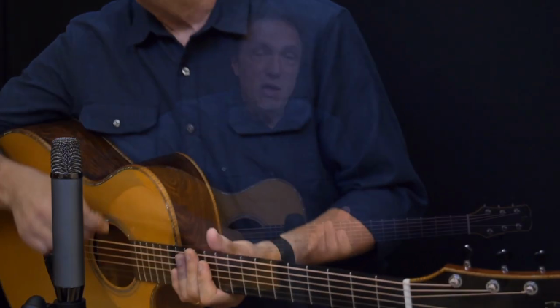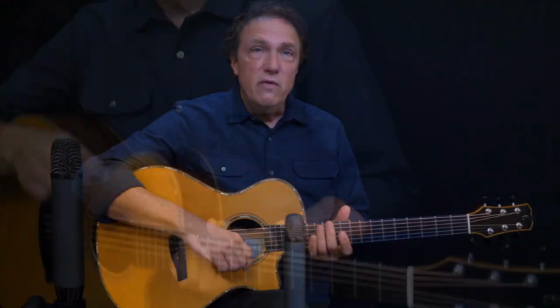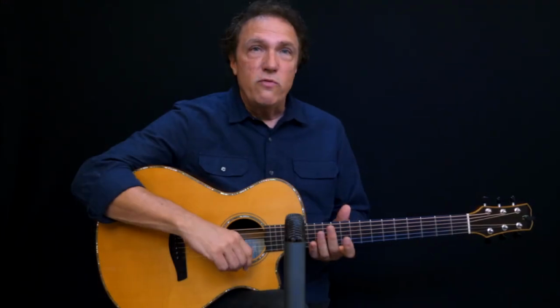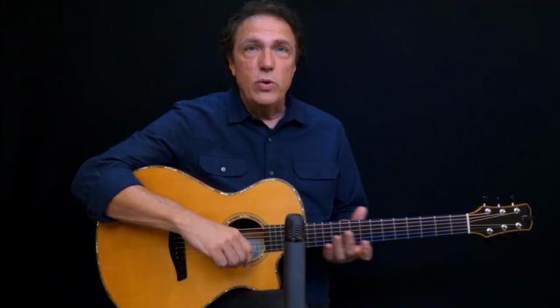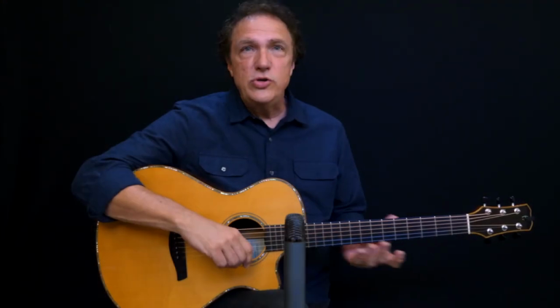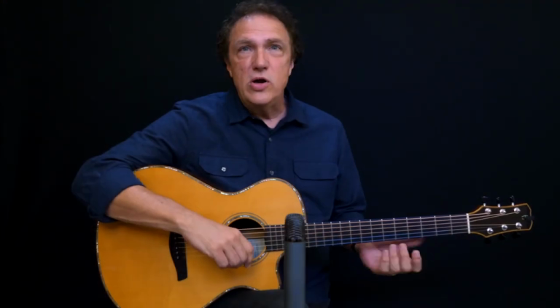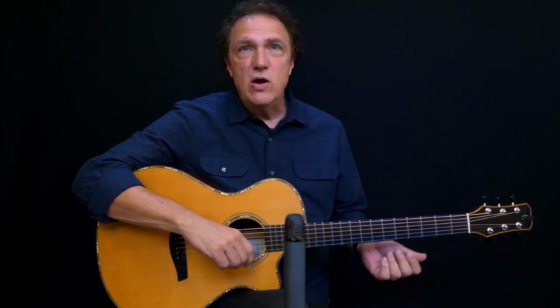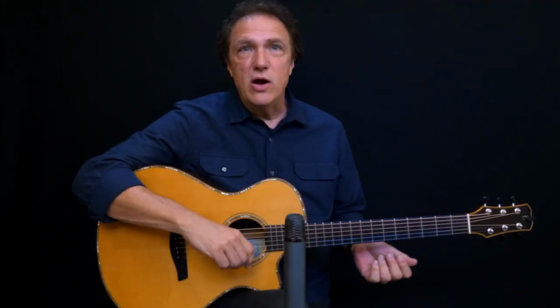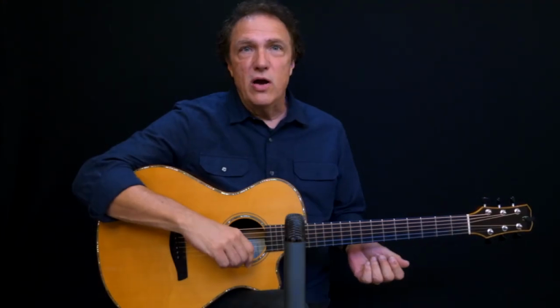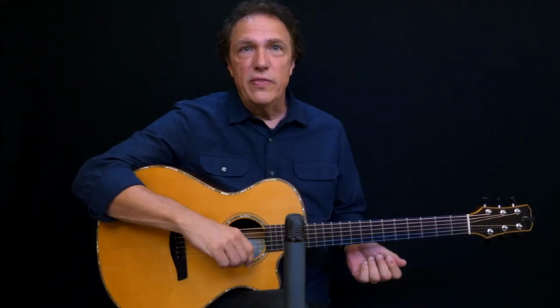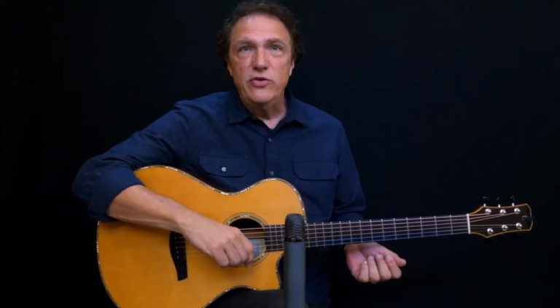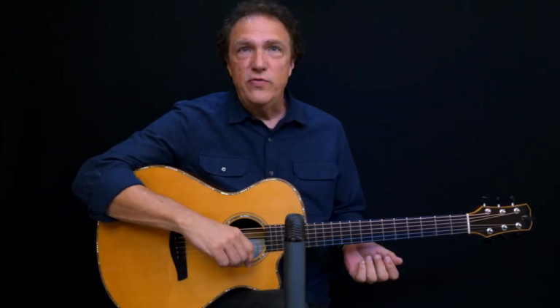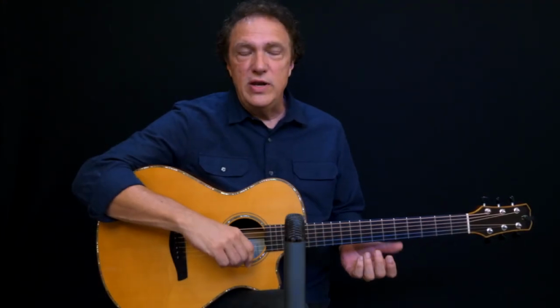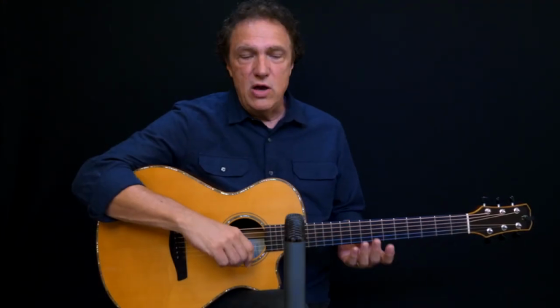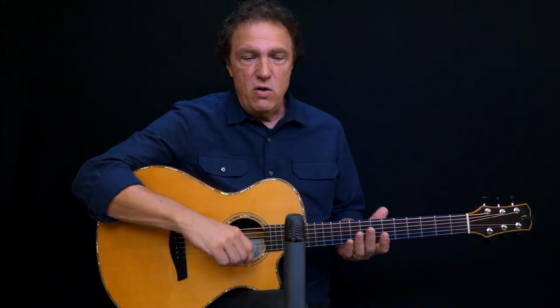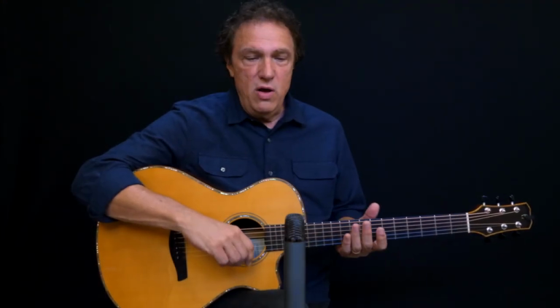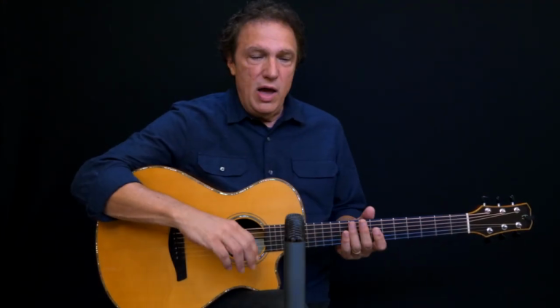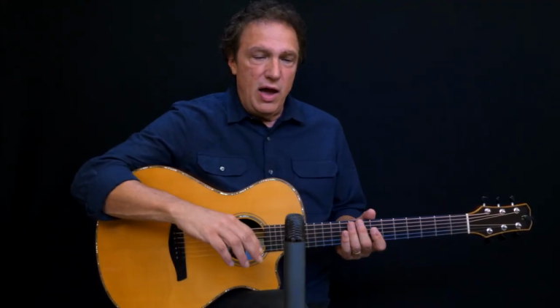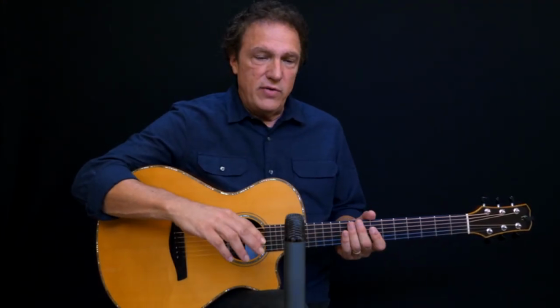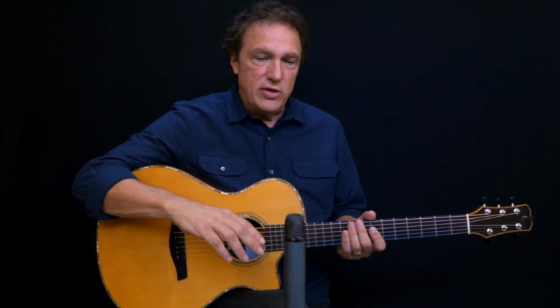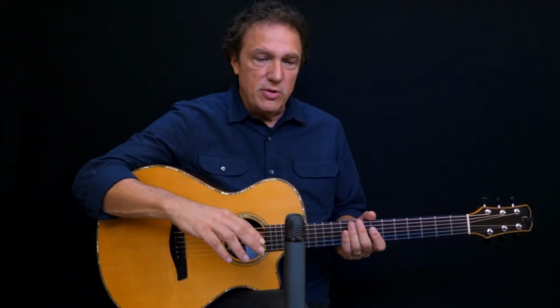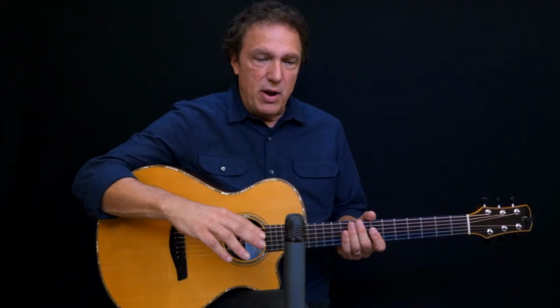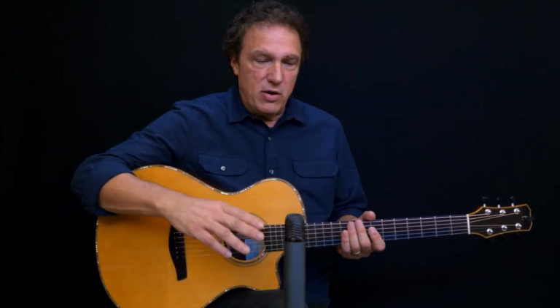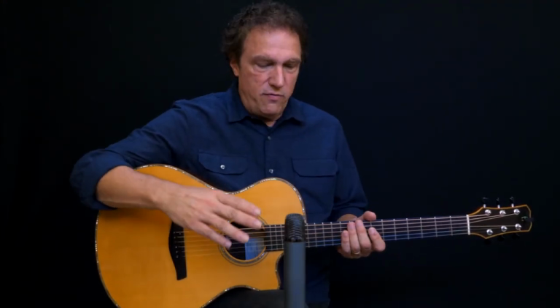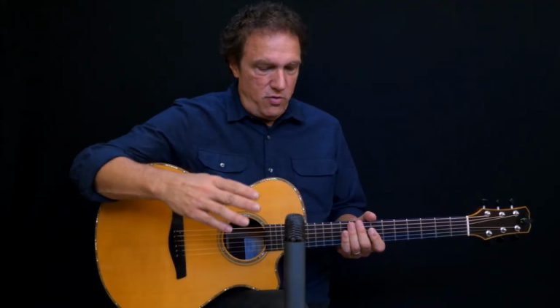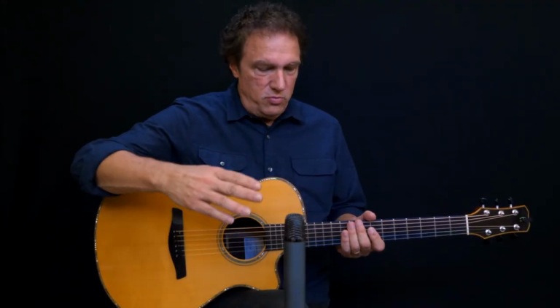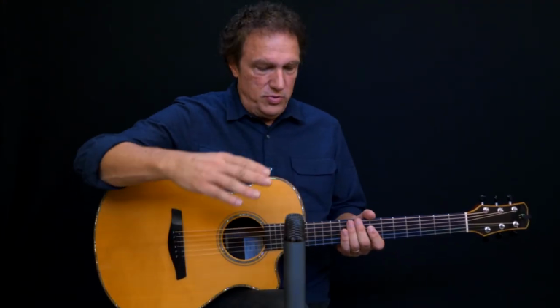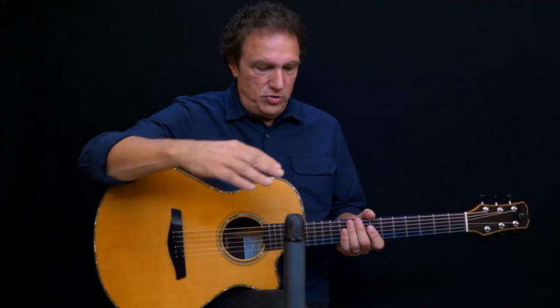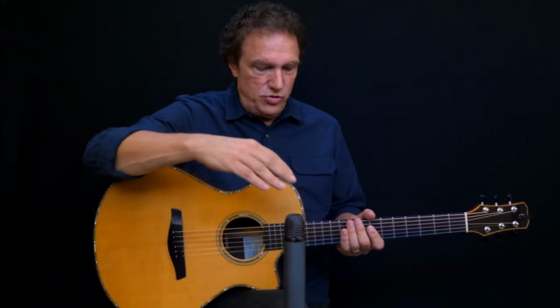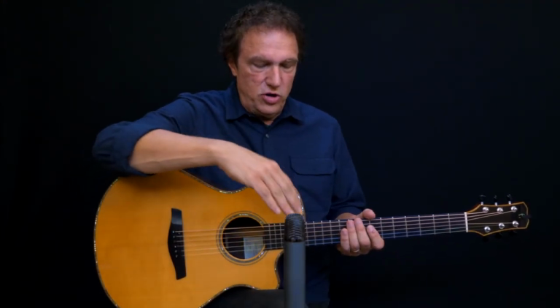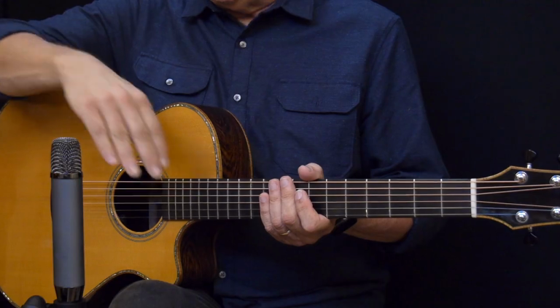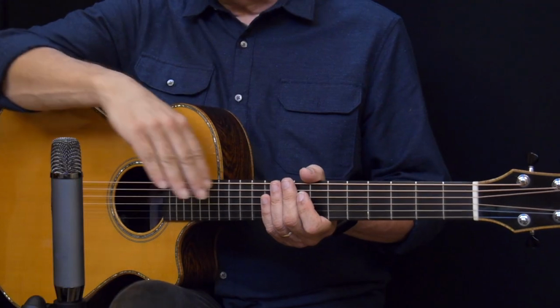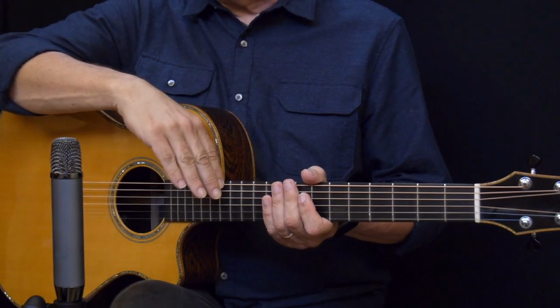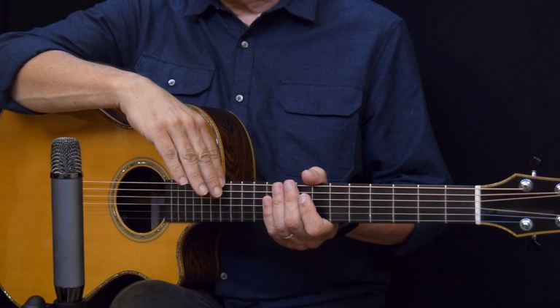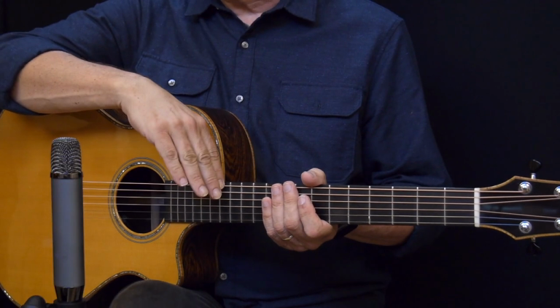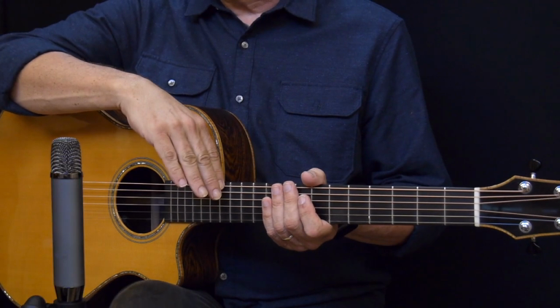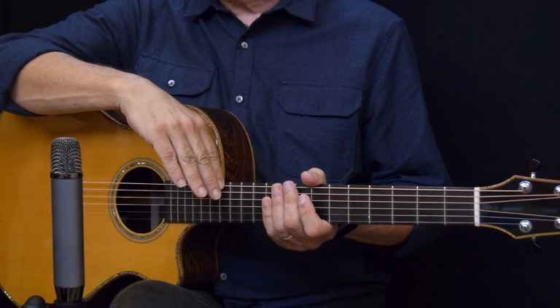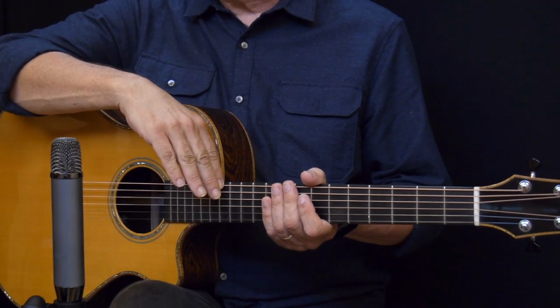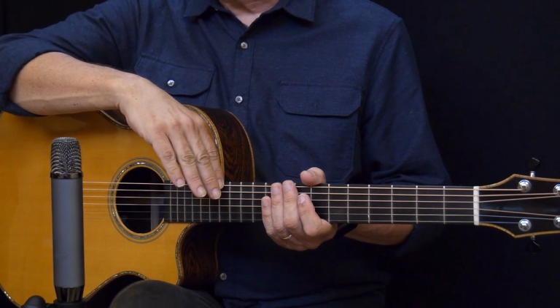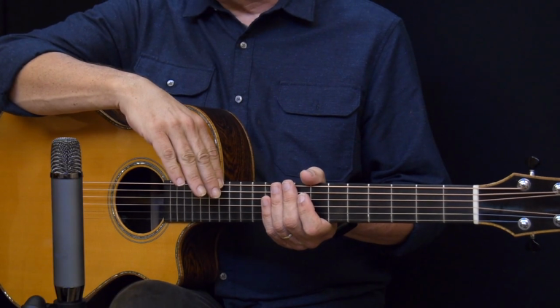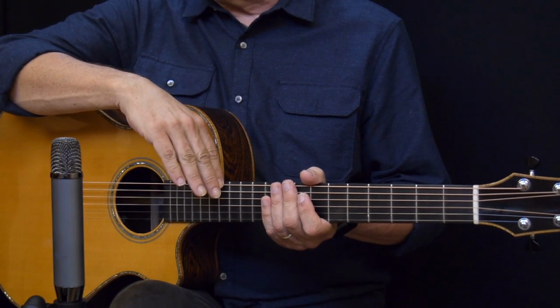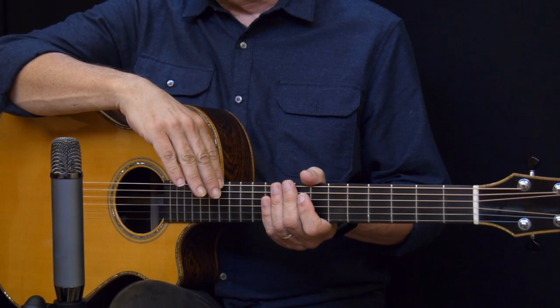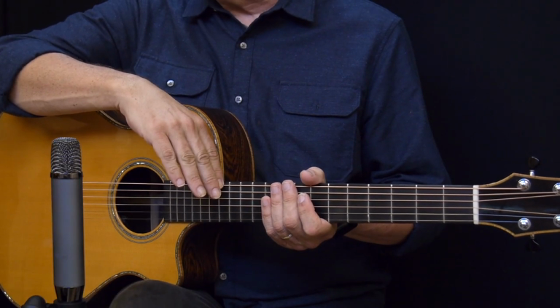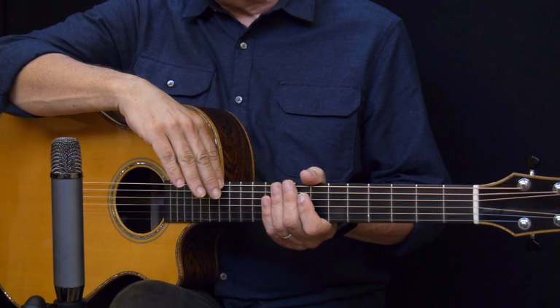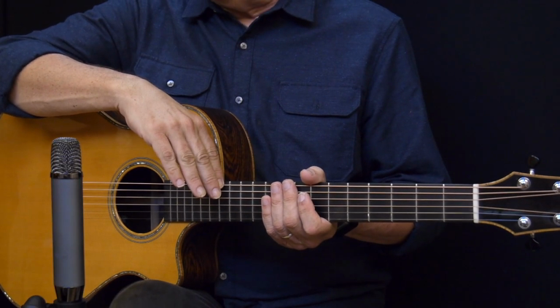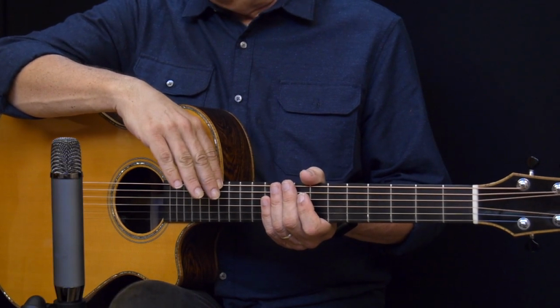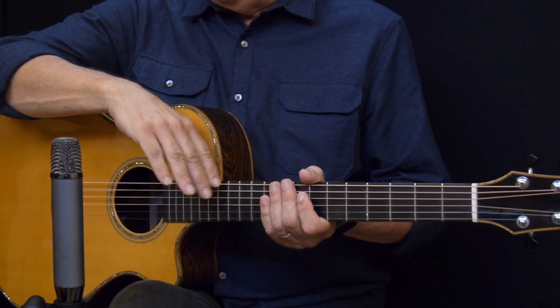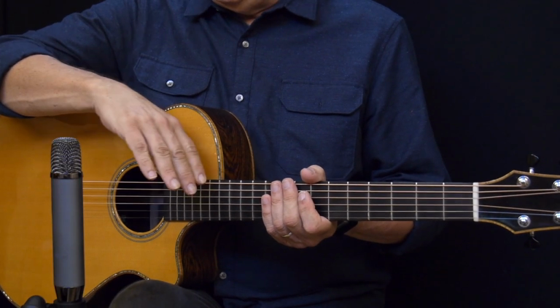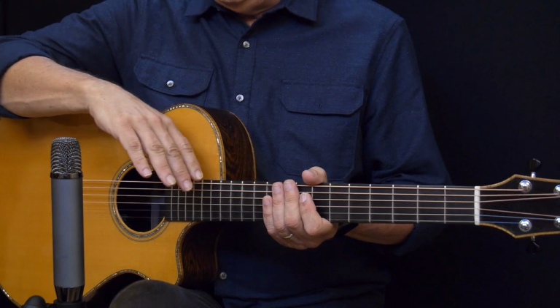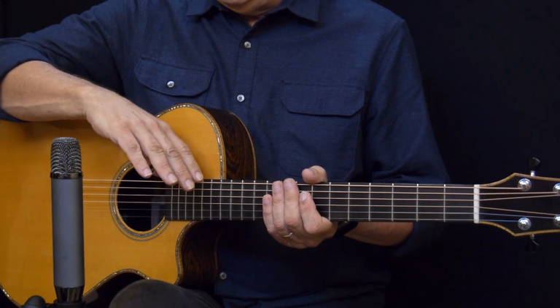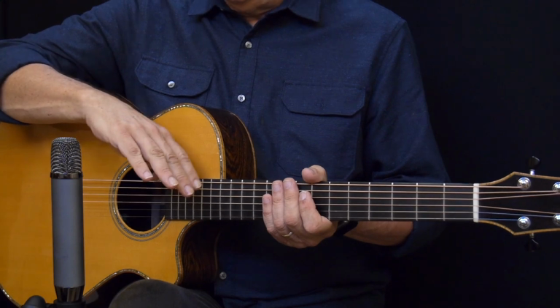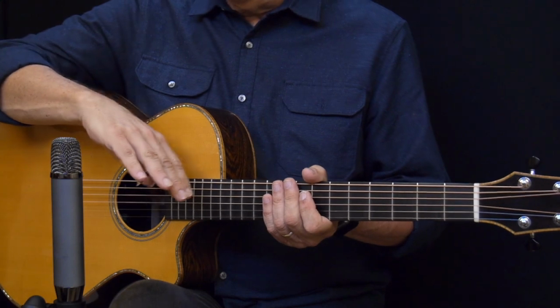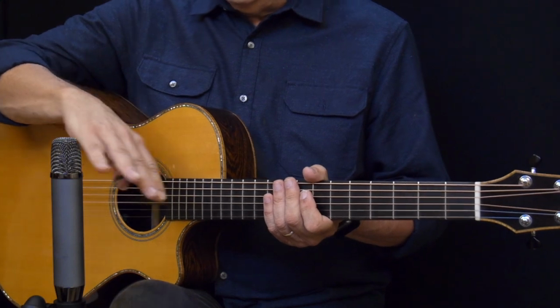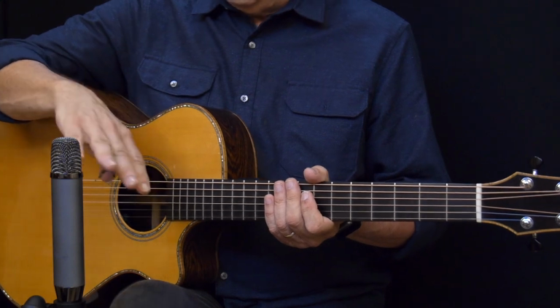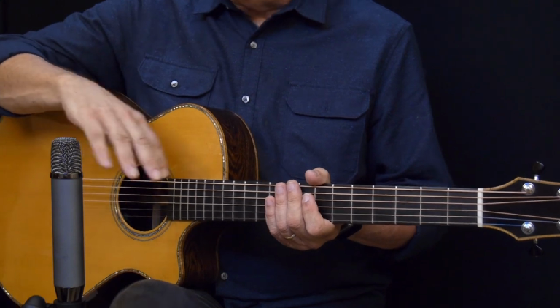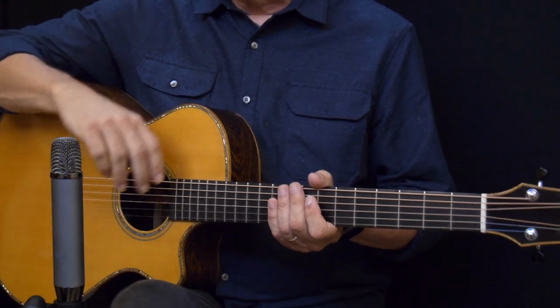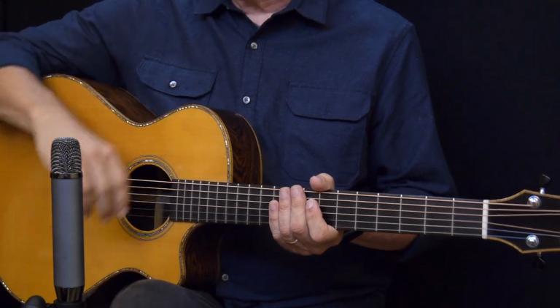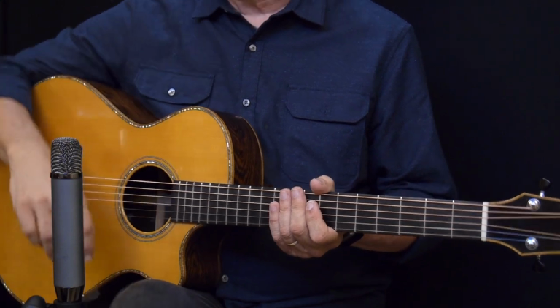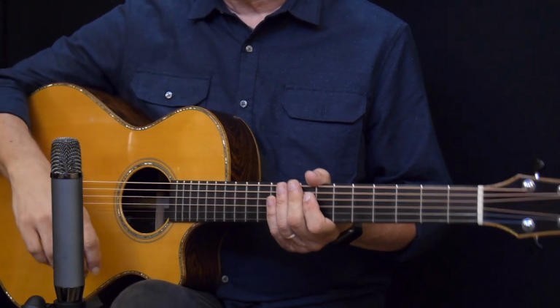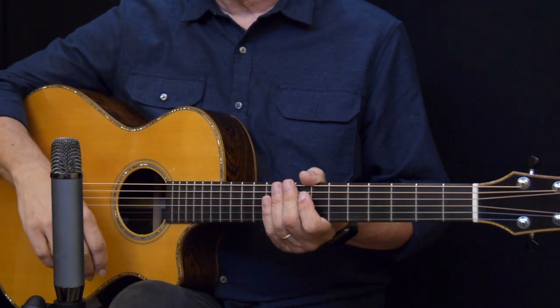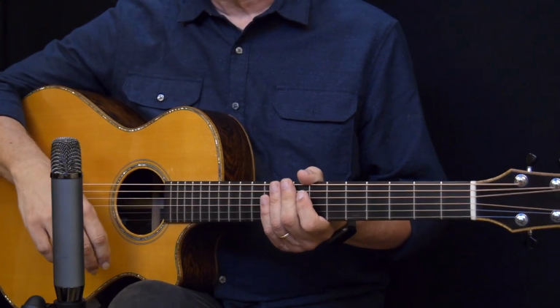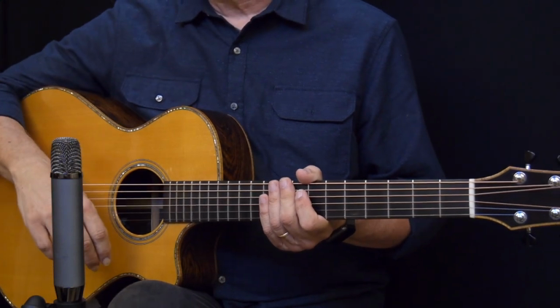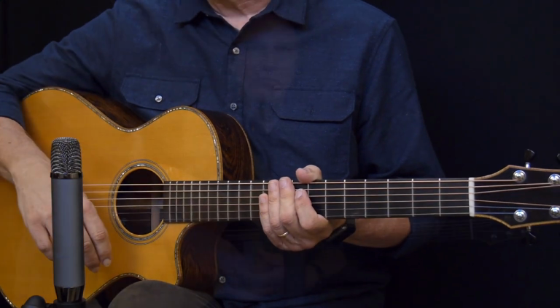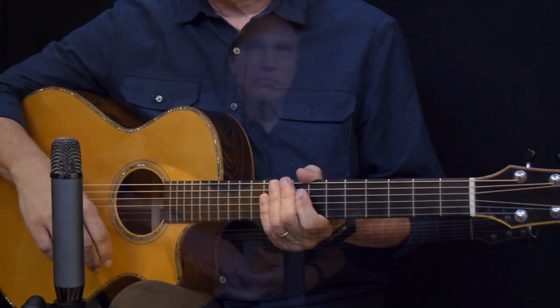For what you're hearing on this video, I've got the microphone positioned about at the neck-body joint and 8 to 10 inches away.